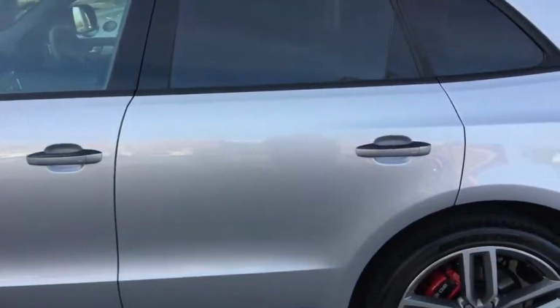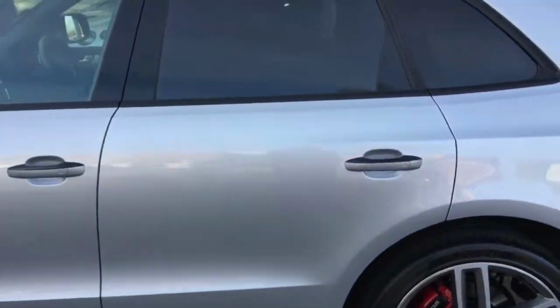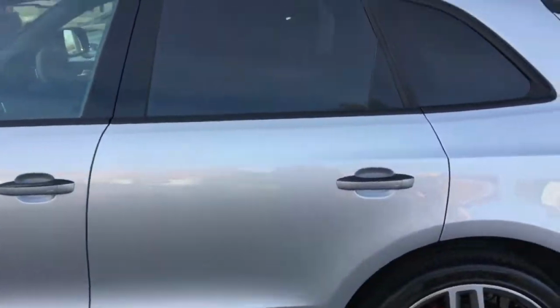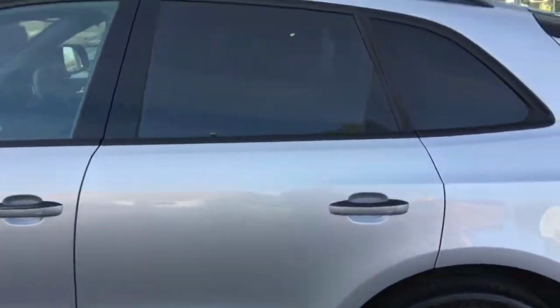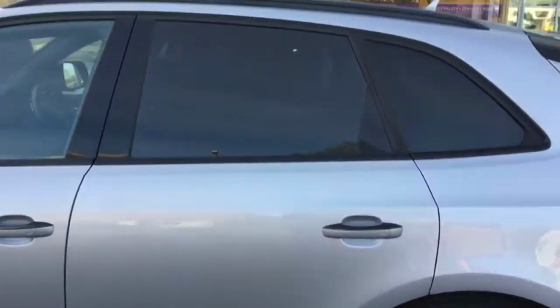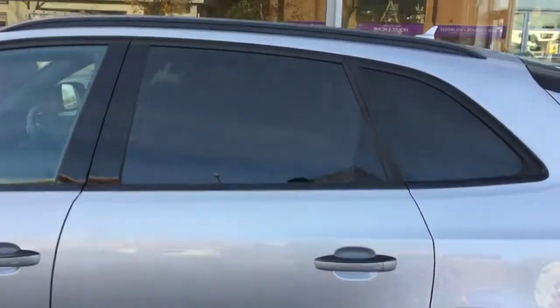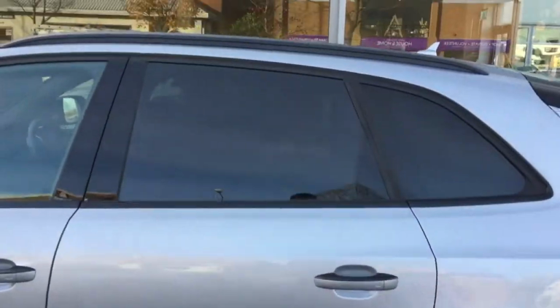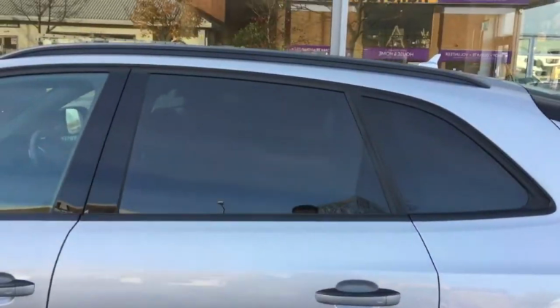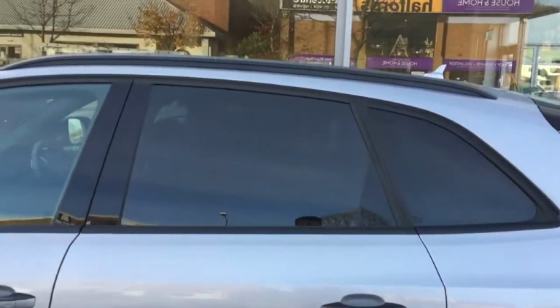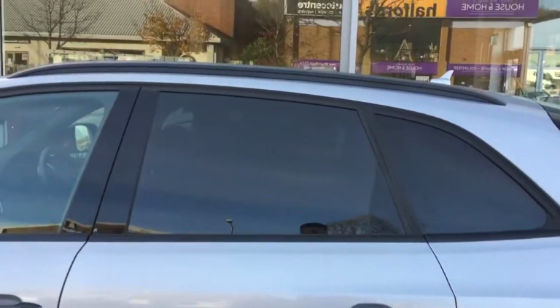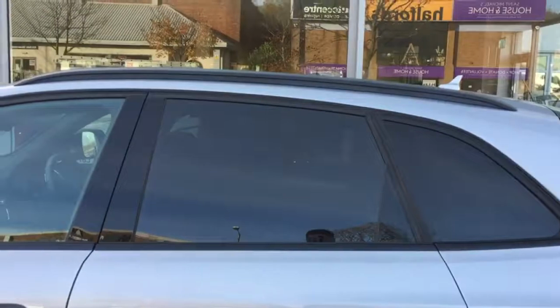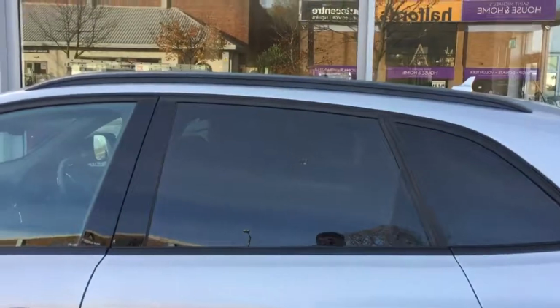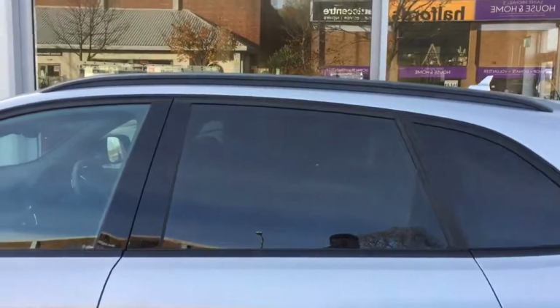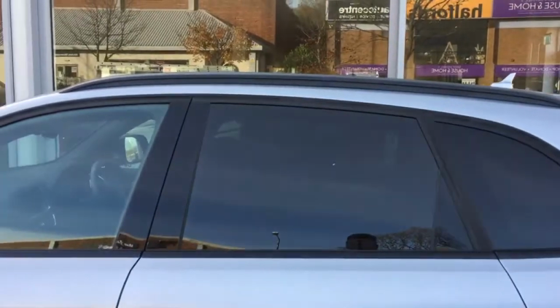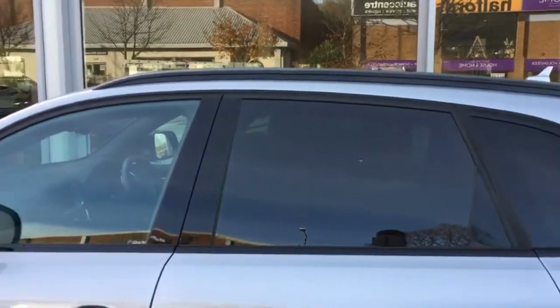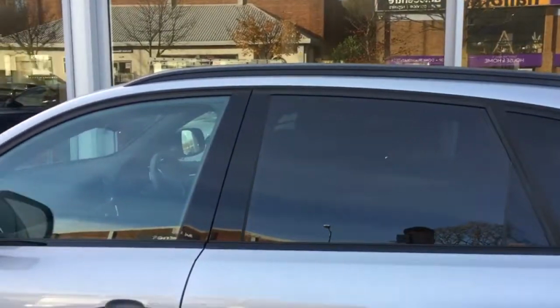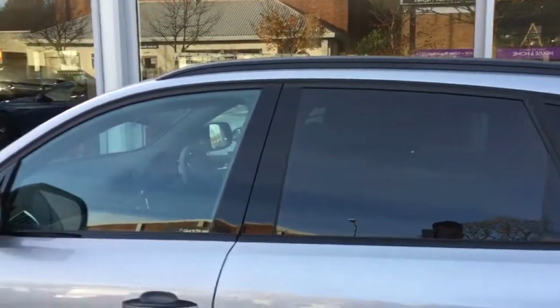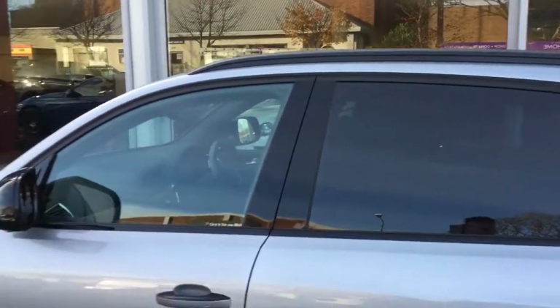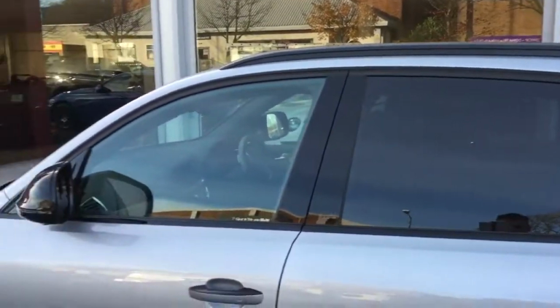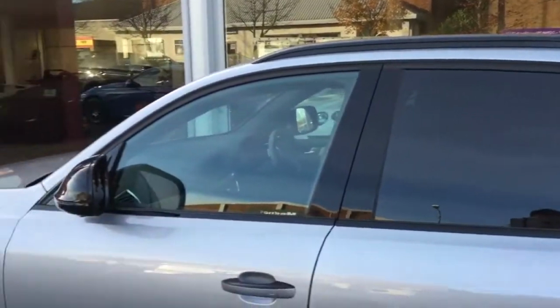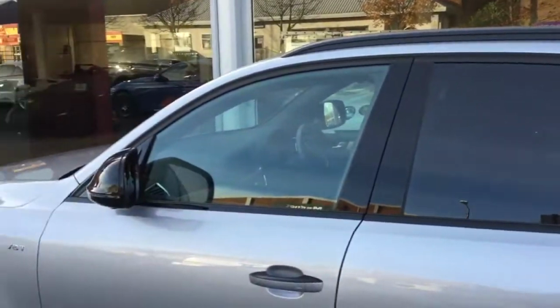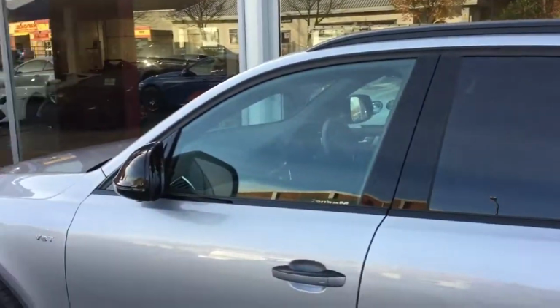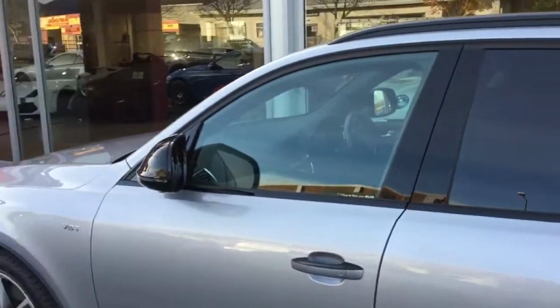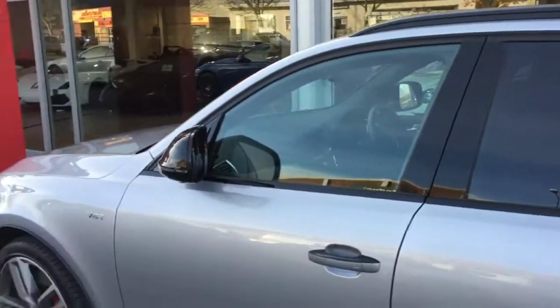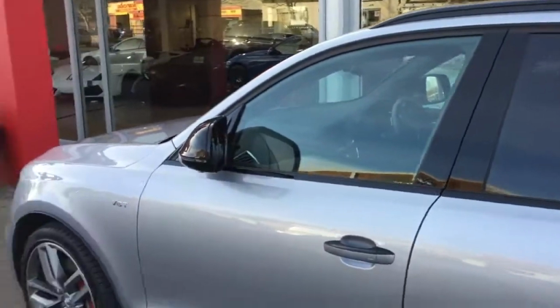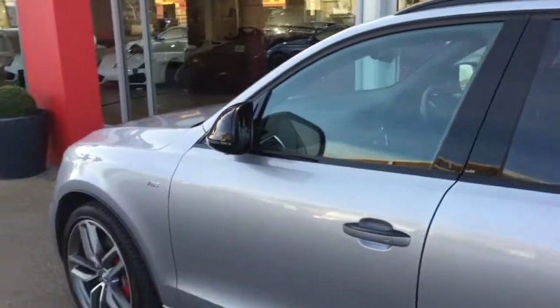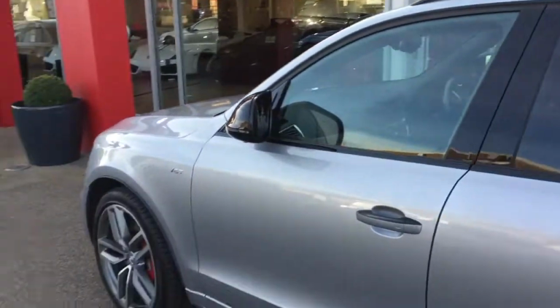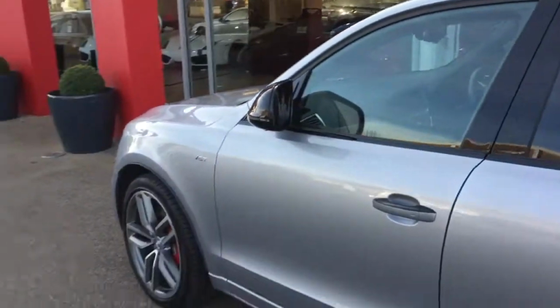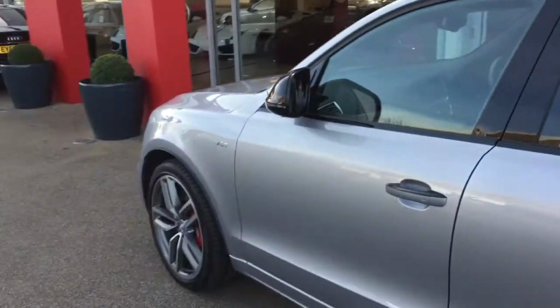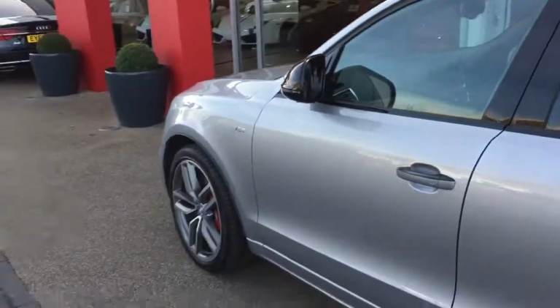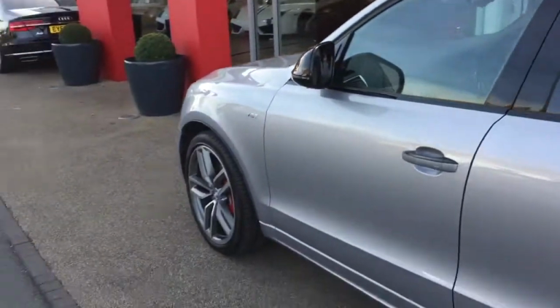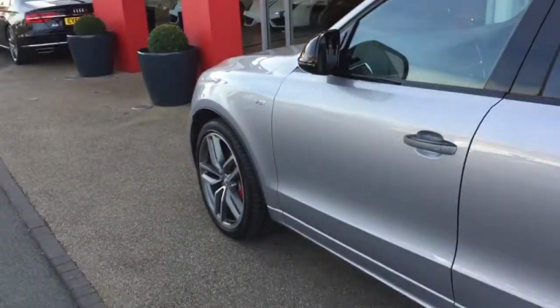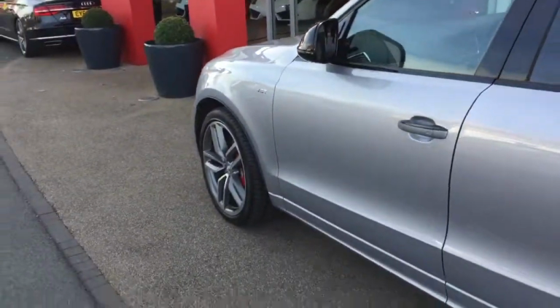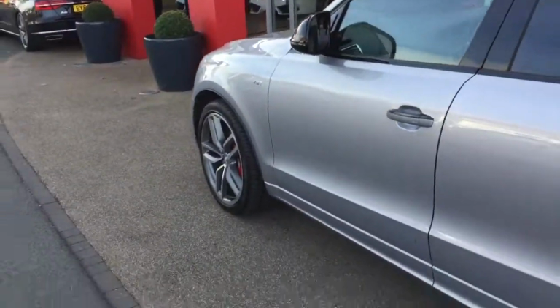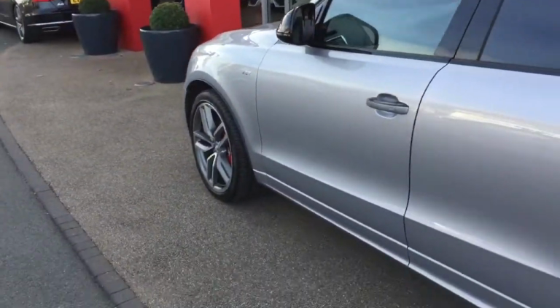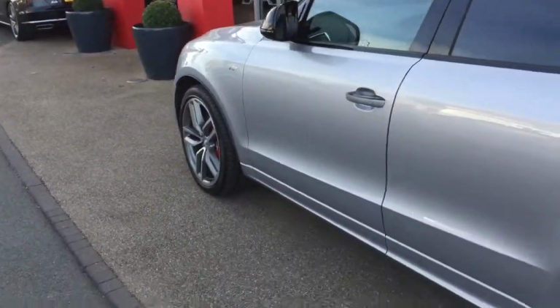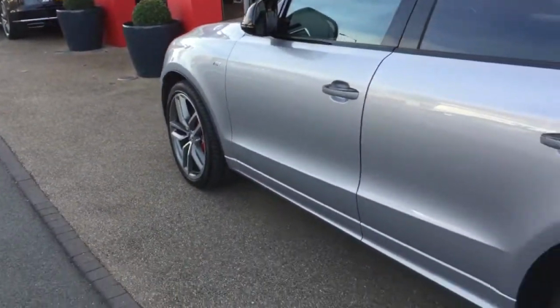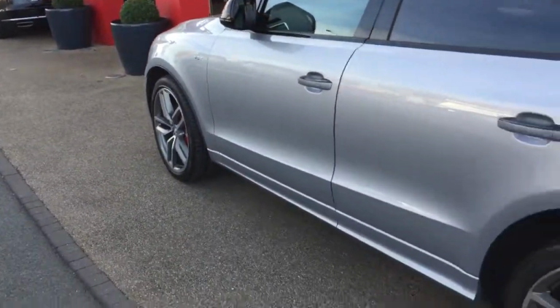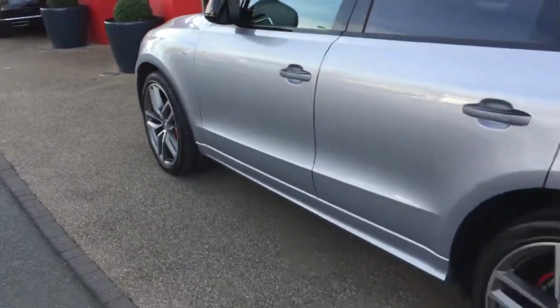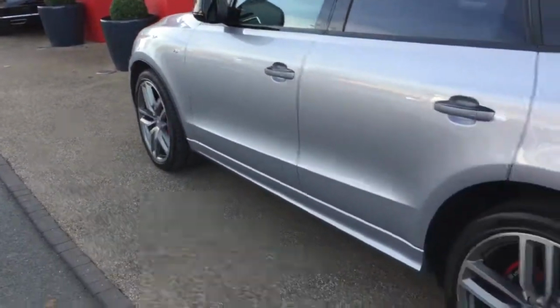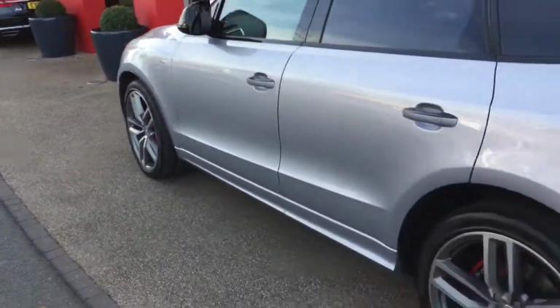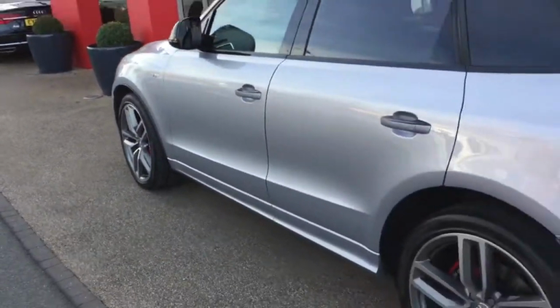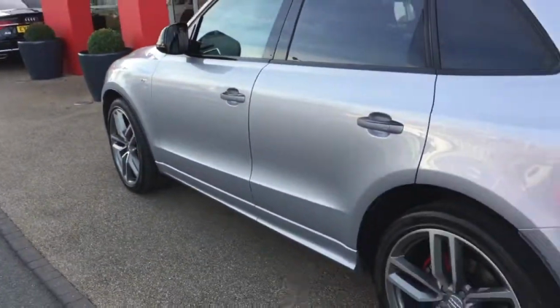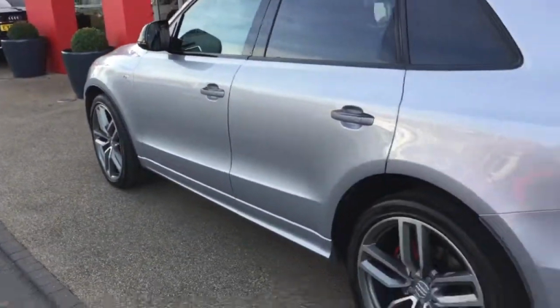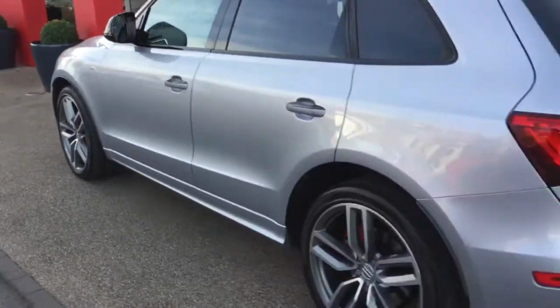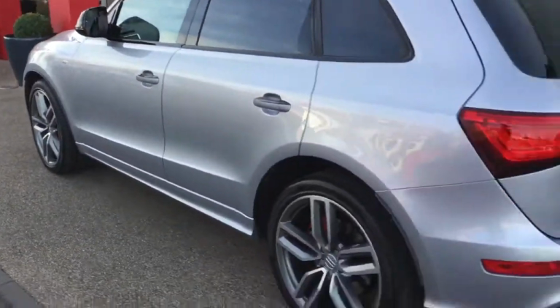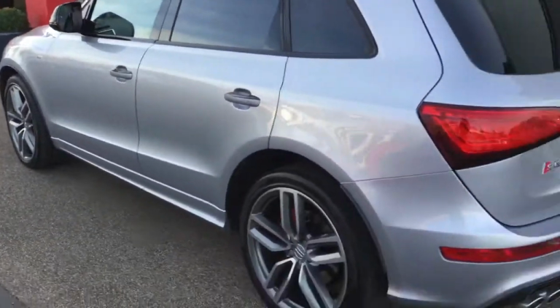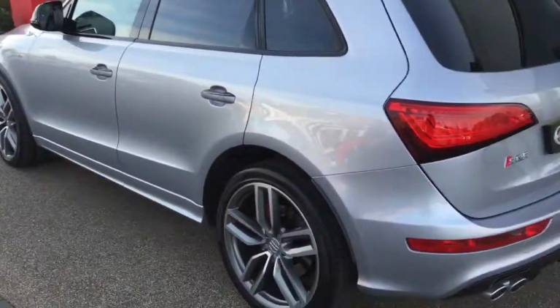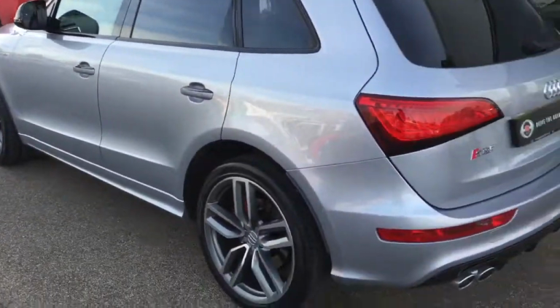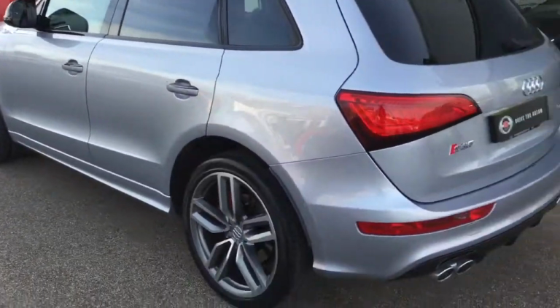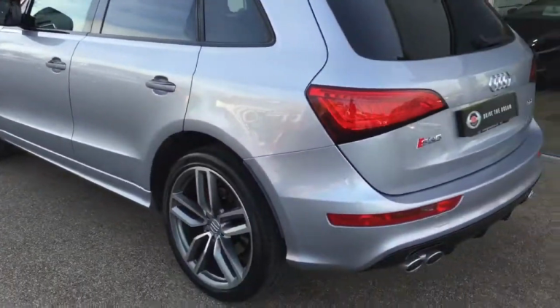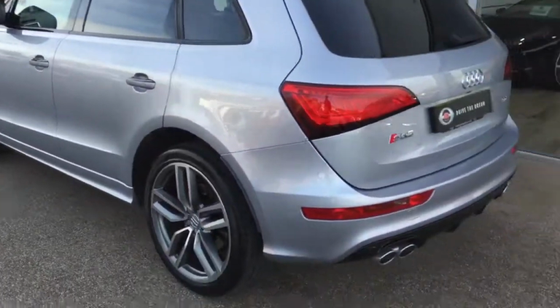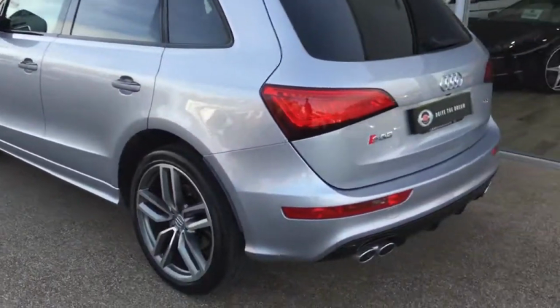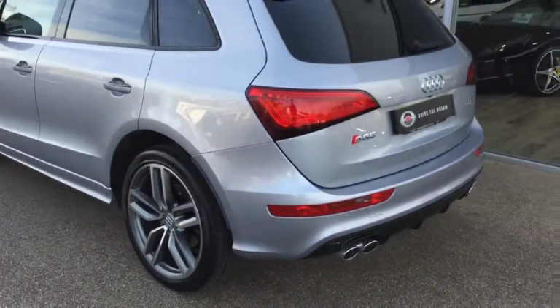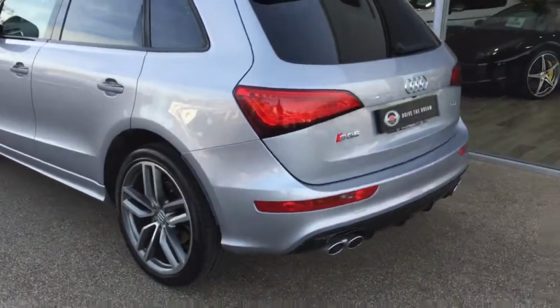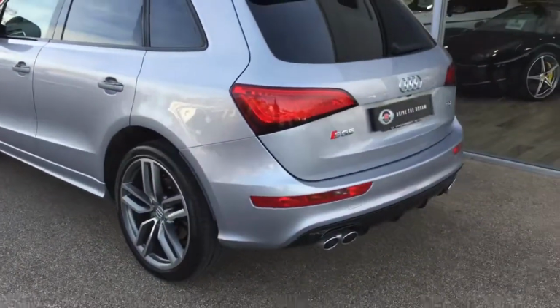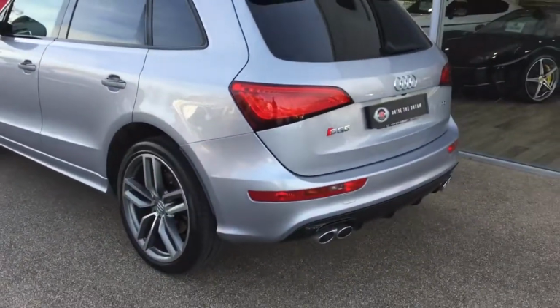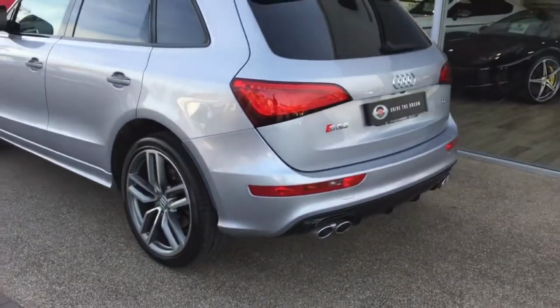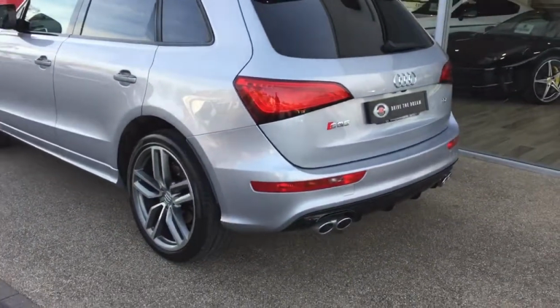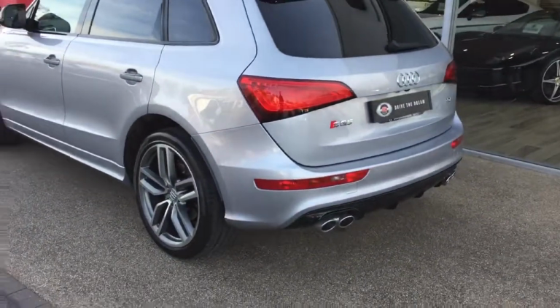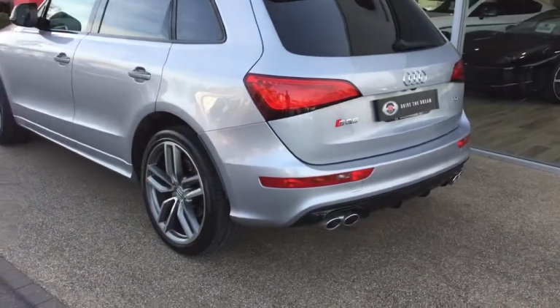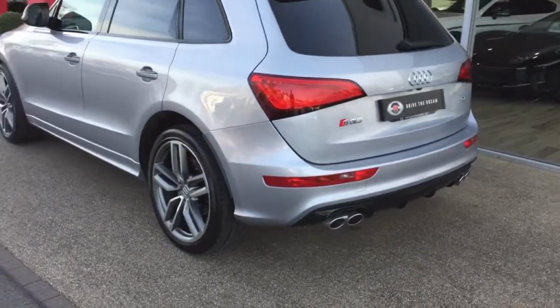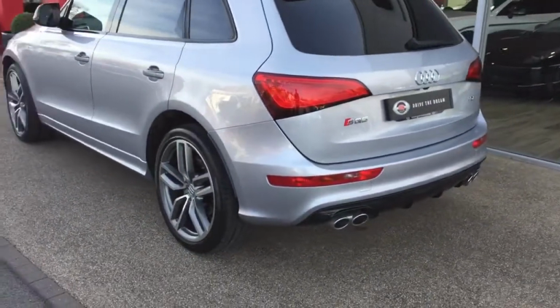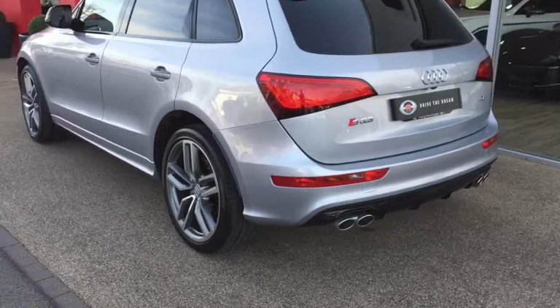We've got the privacy glass as well, as you can see just there. And around the rear, the quad exhaust pipe.